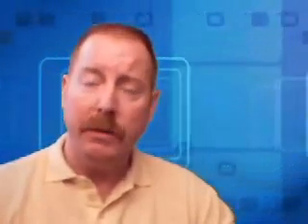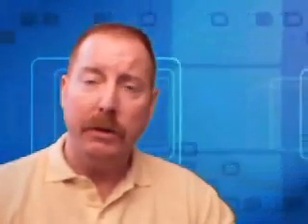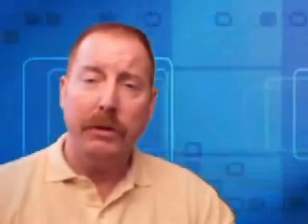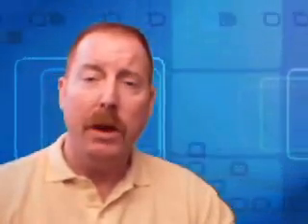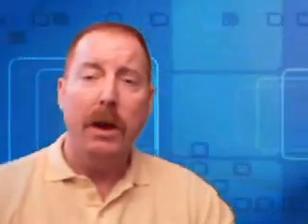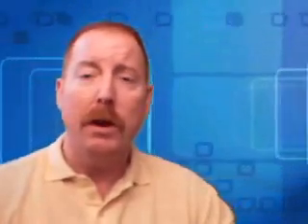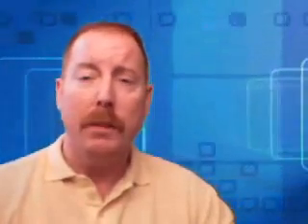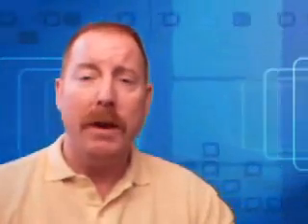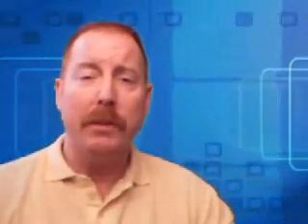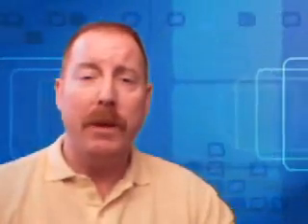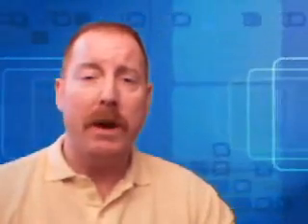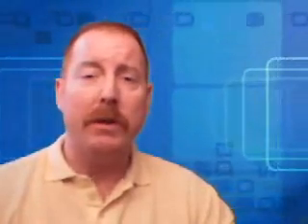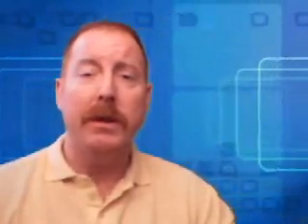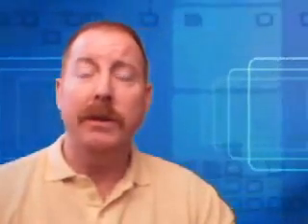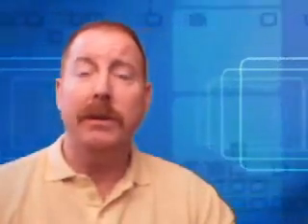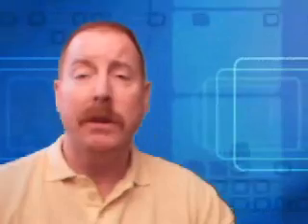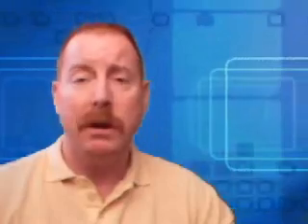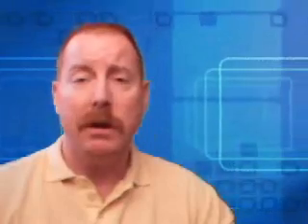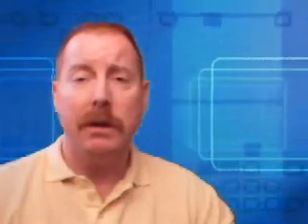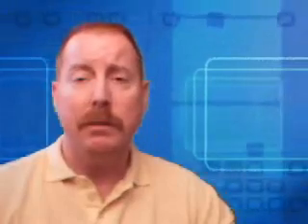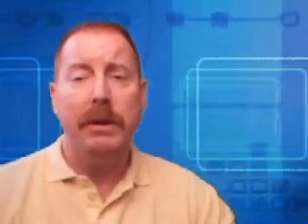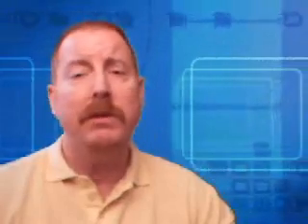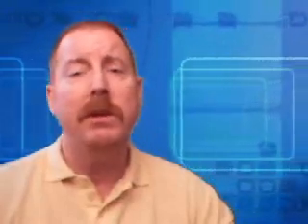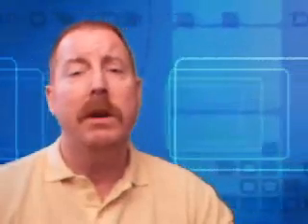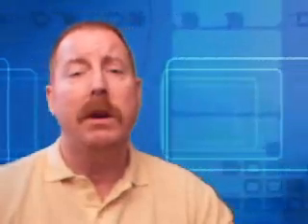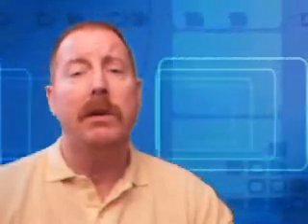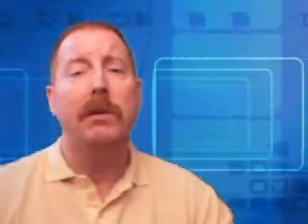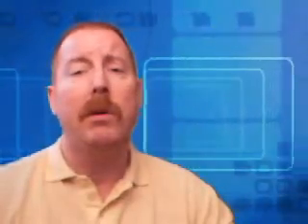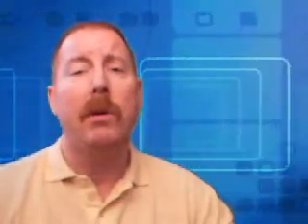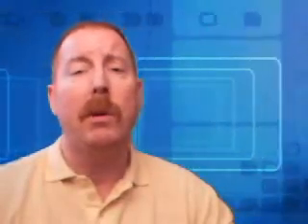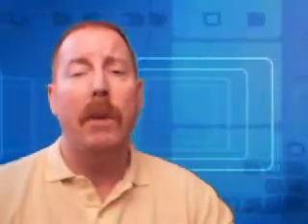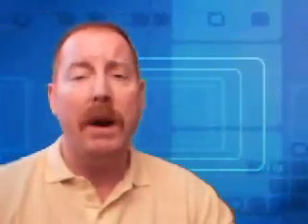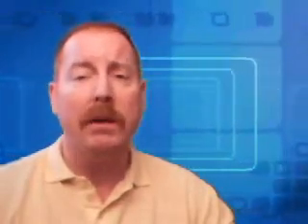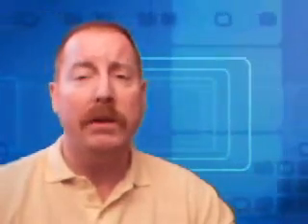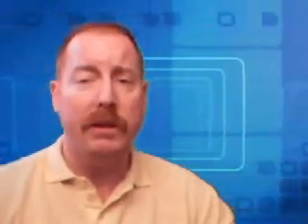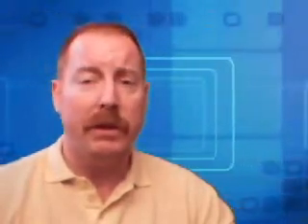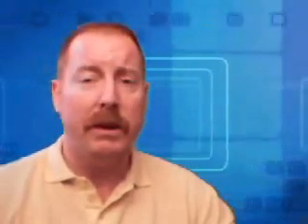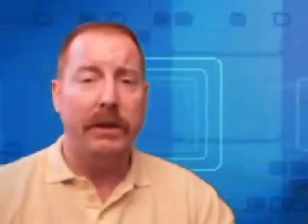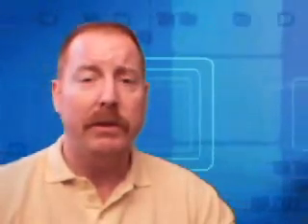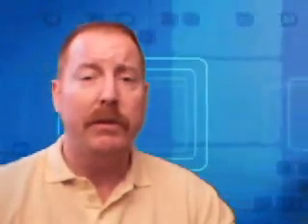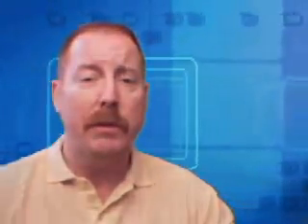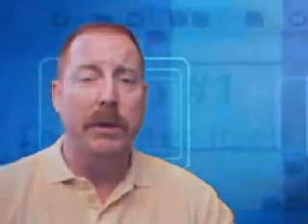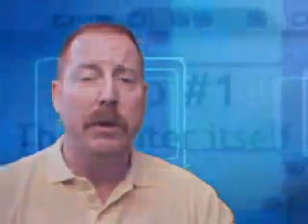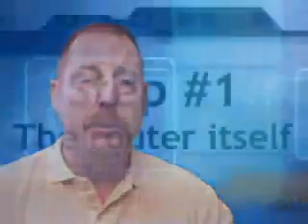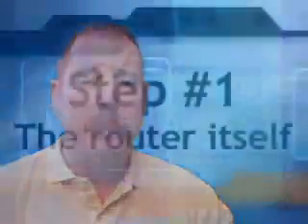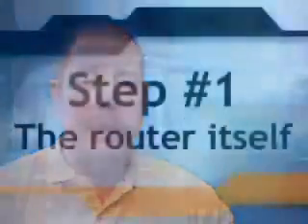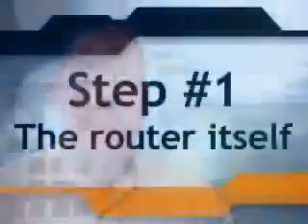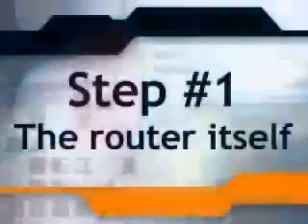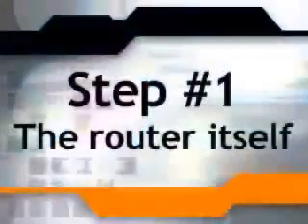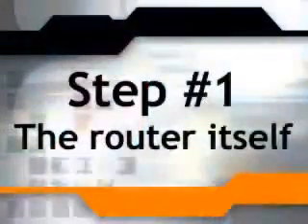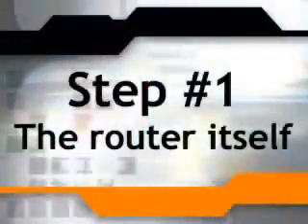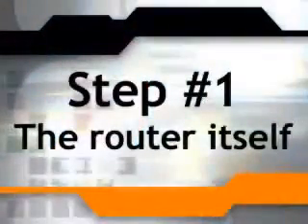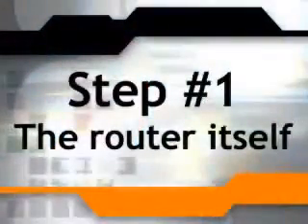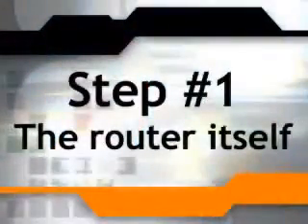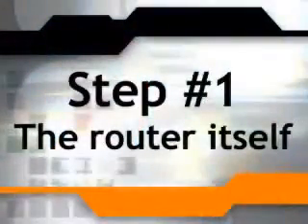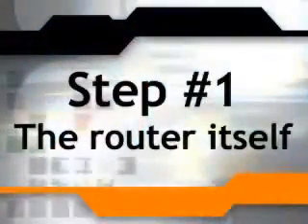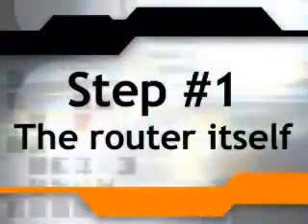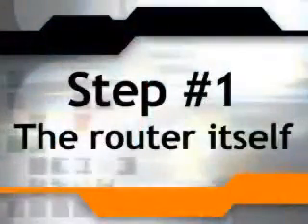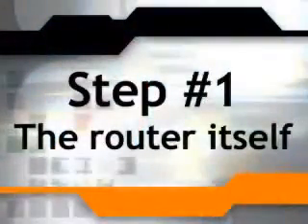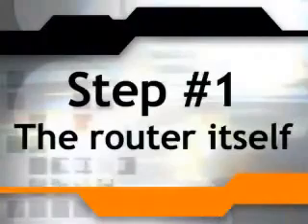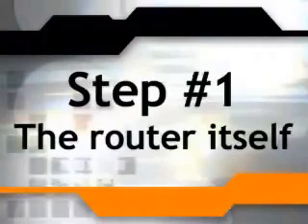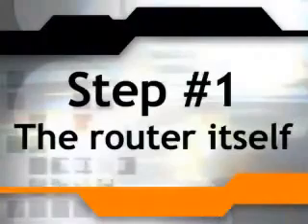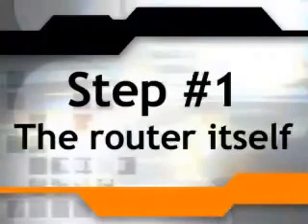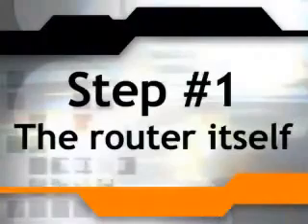First, go buy the router in either a card, PC card, or wireless device from USB, or be wireless ready on your laptop.